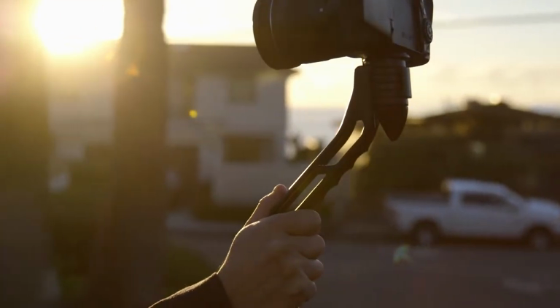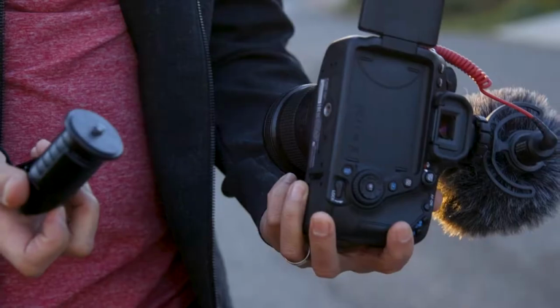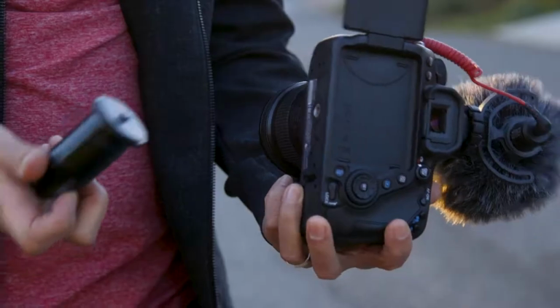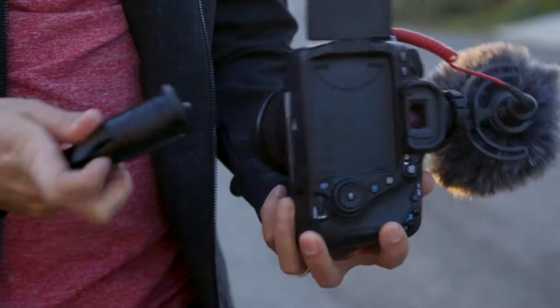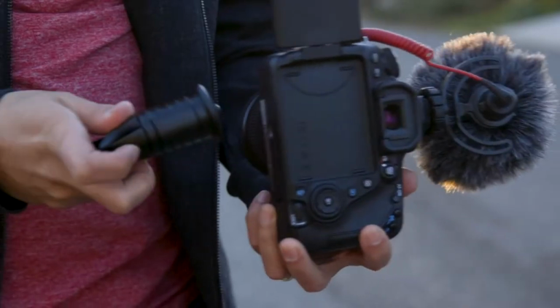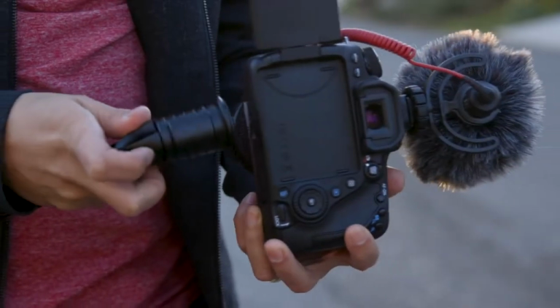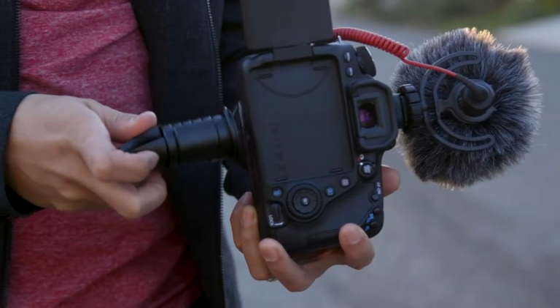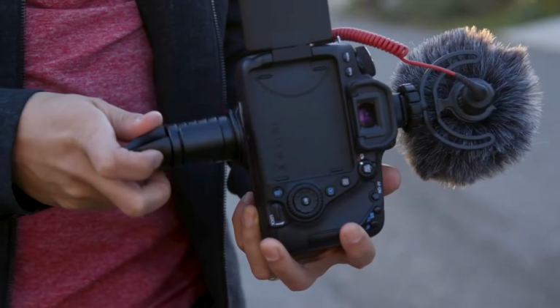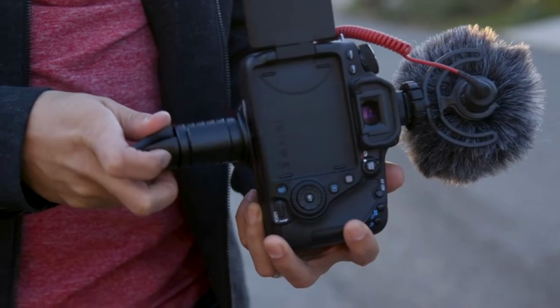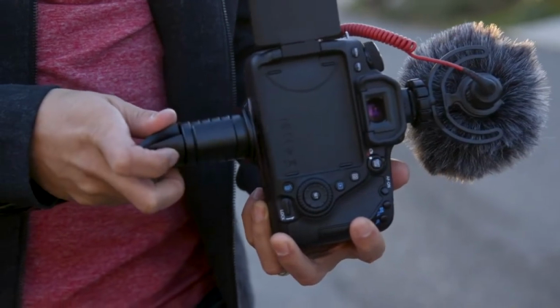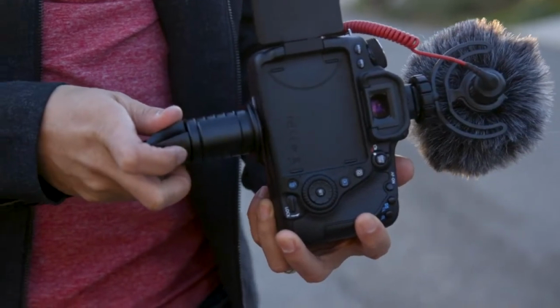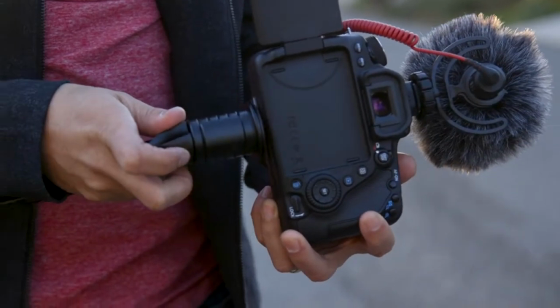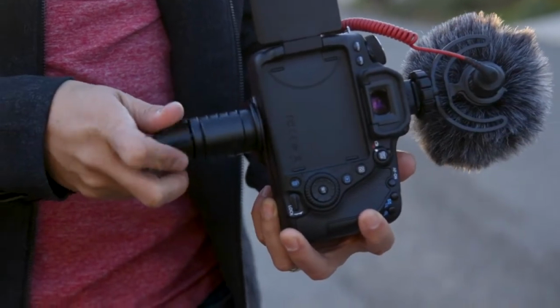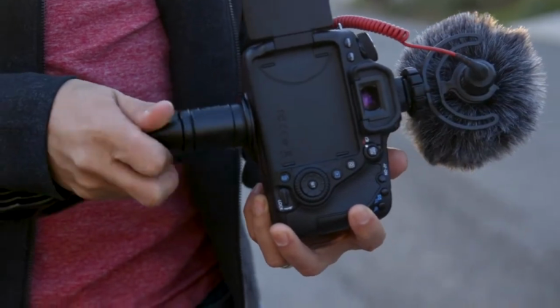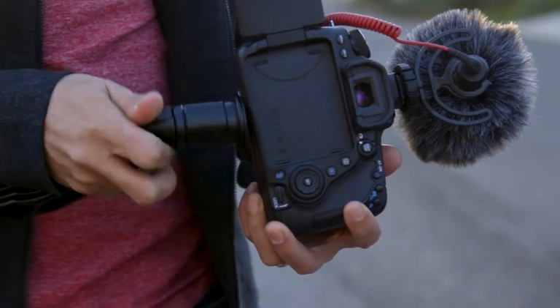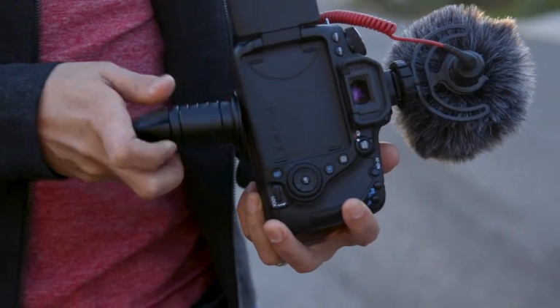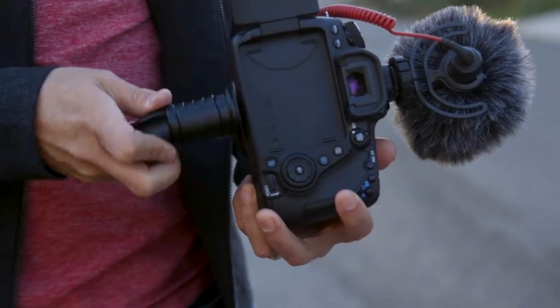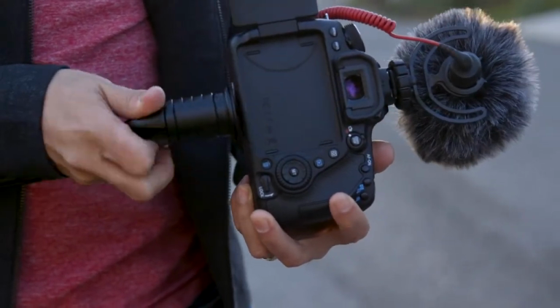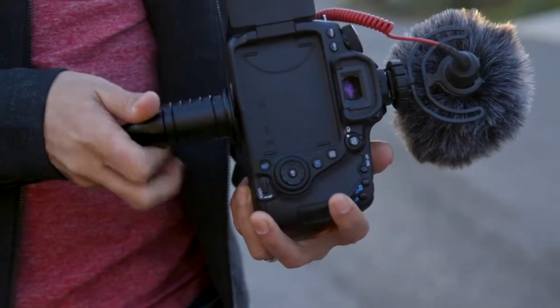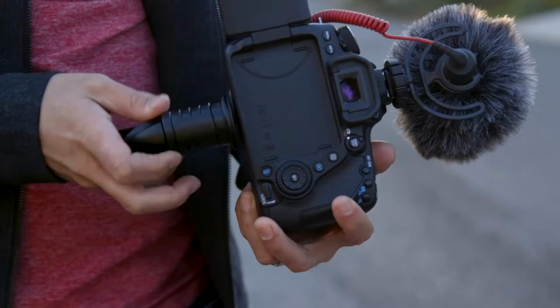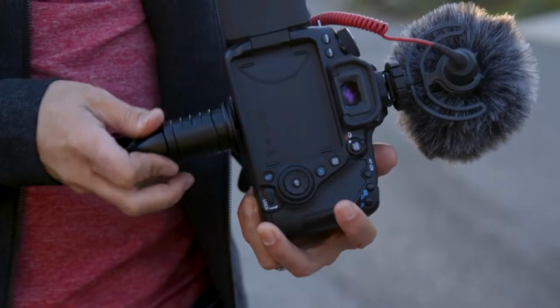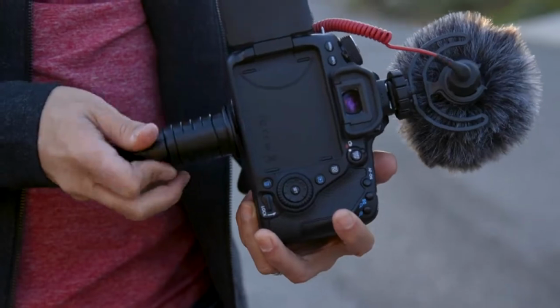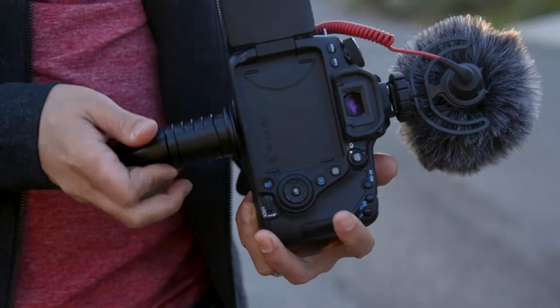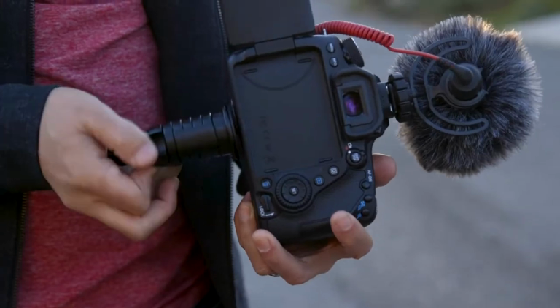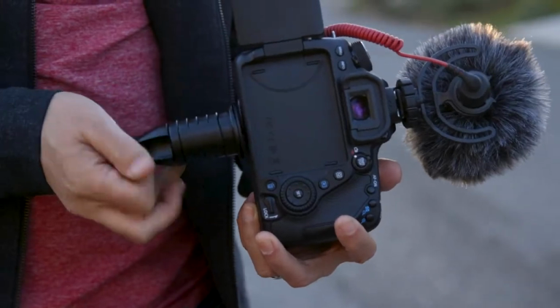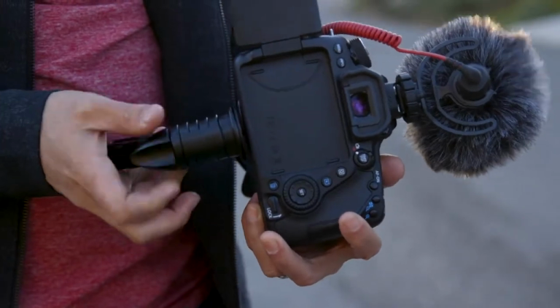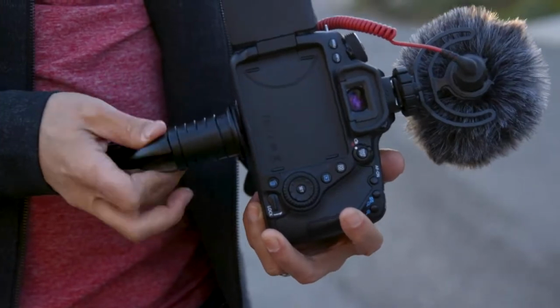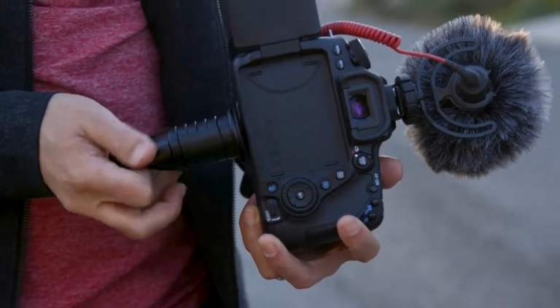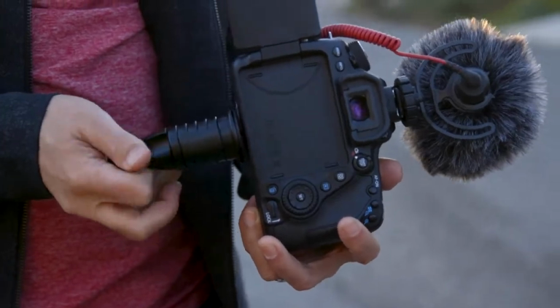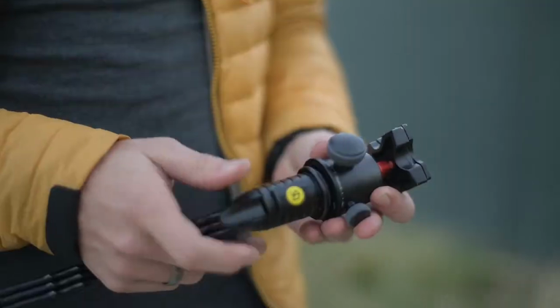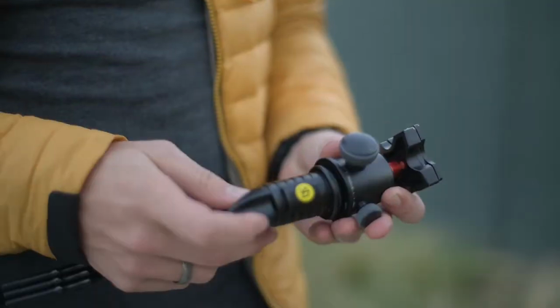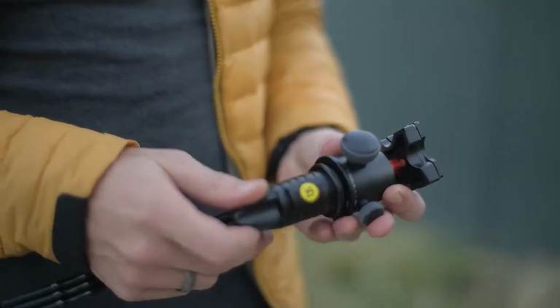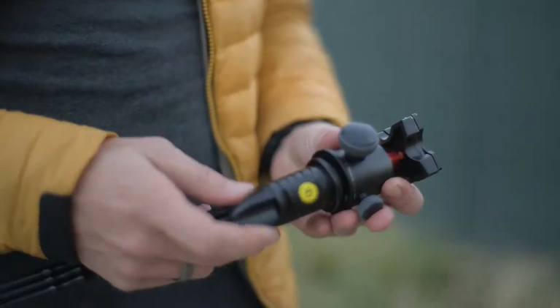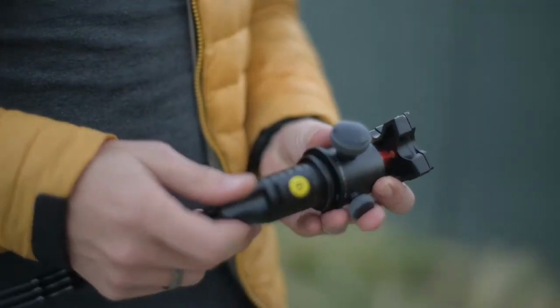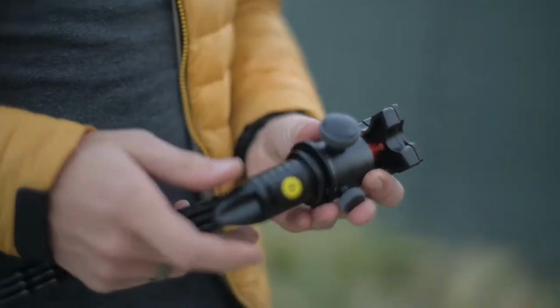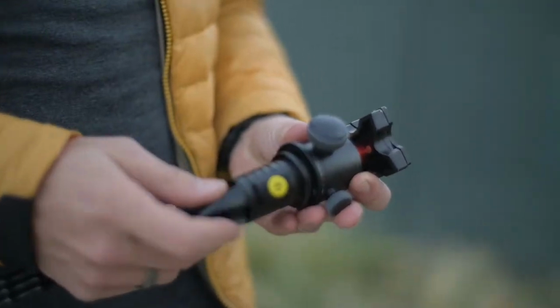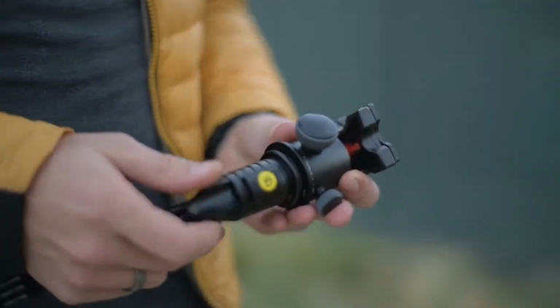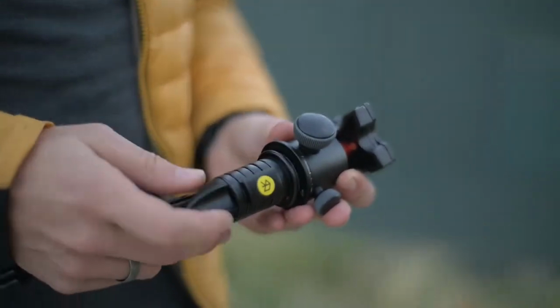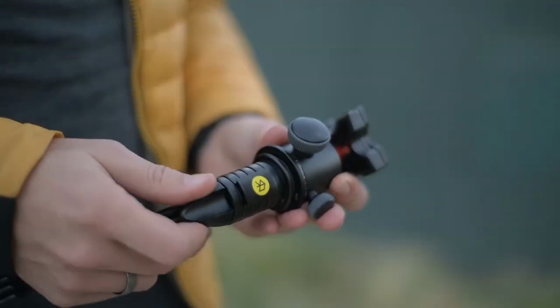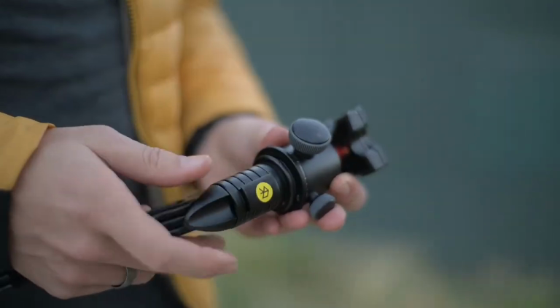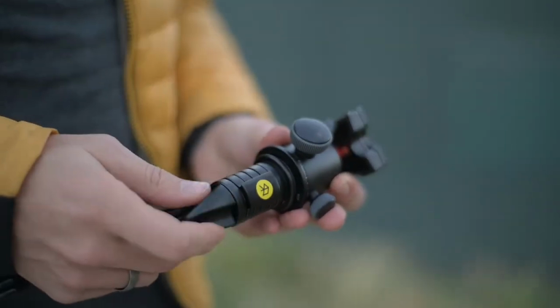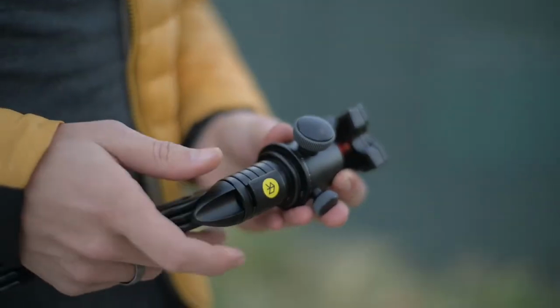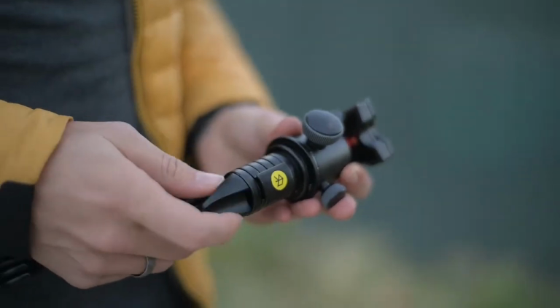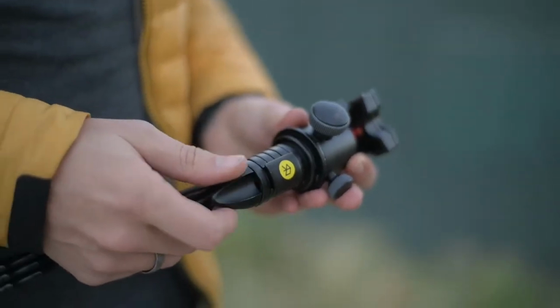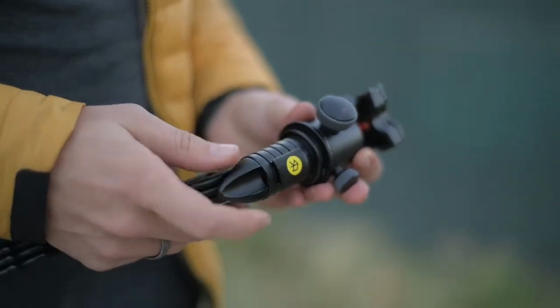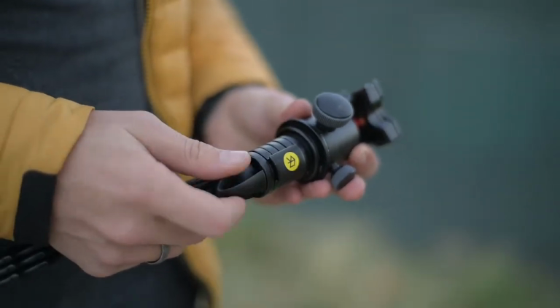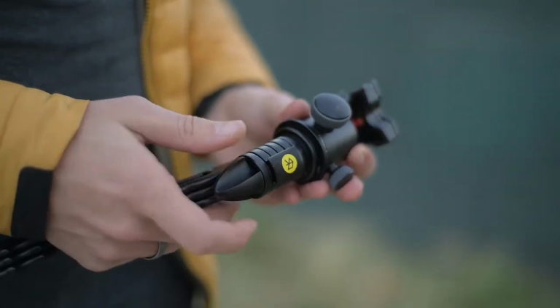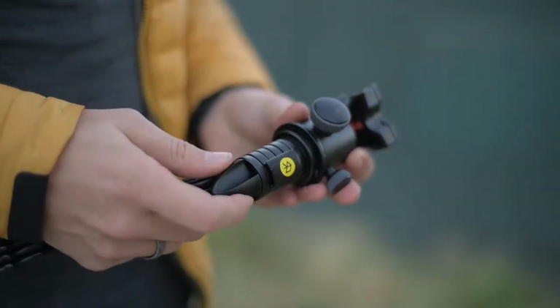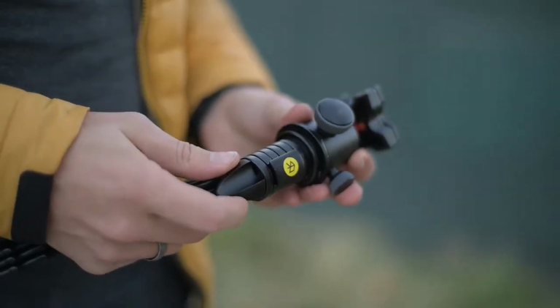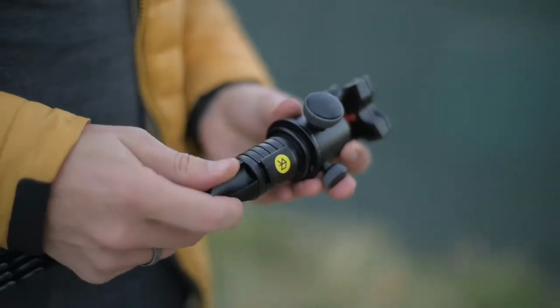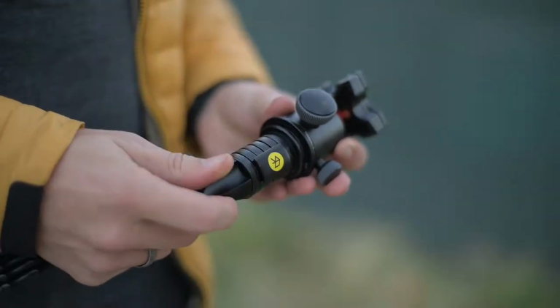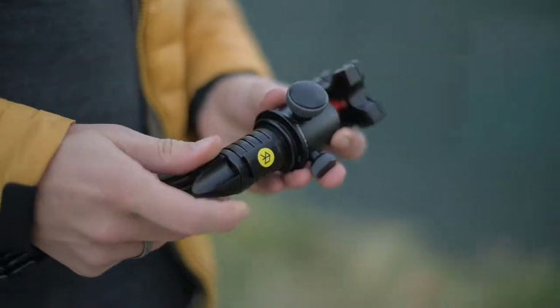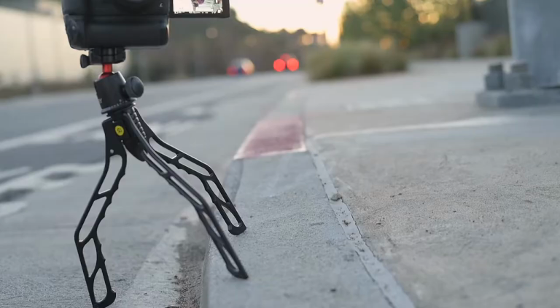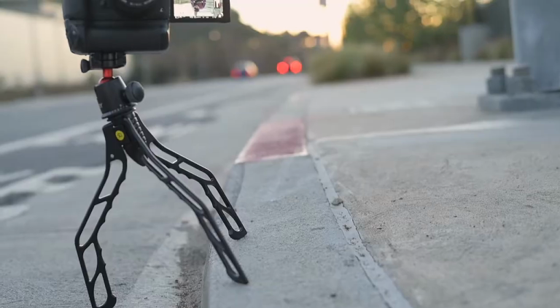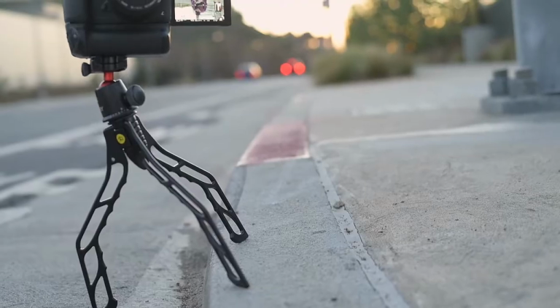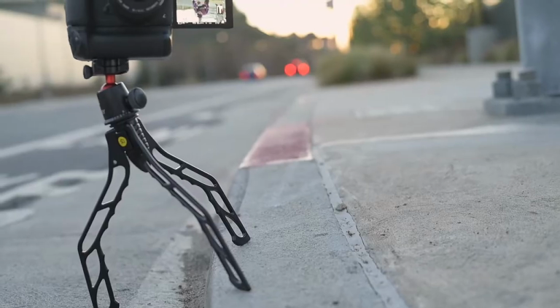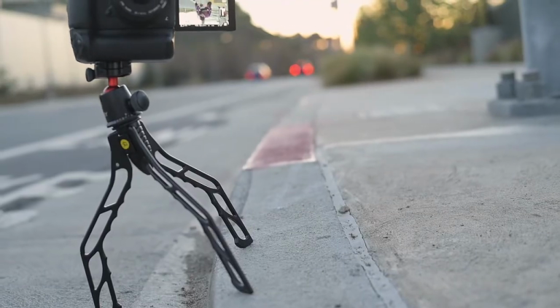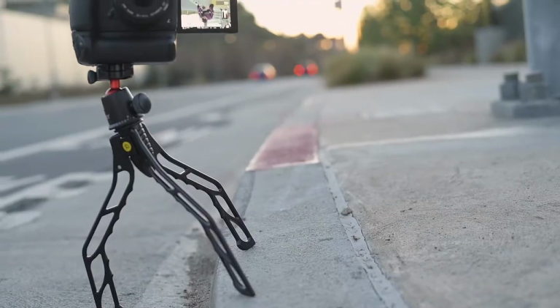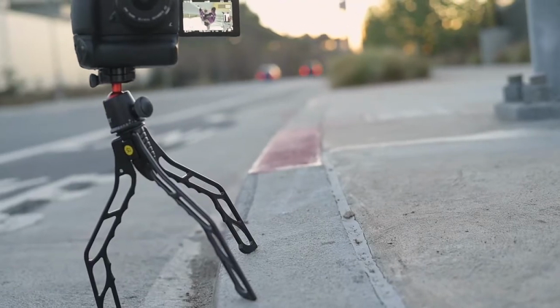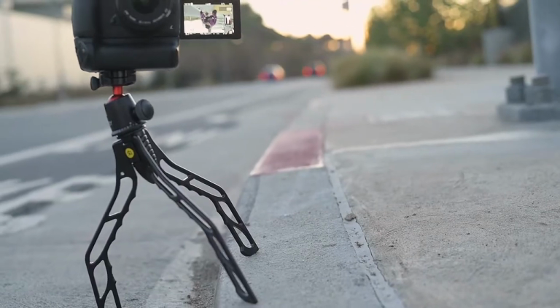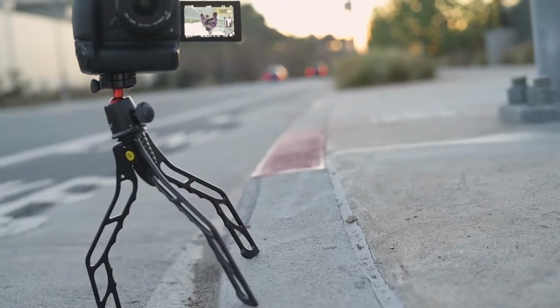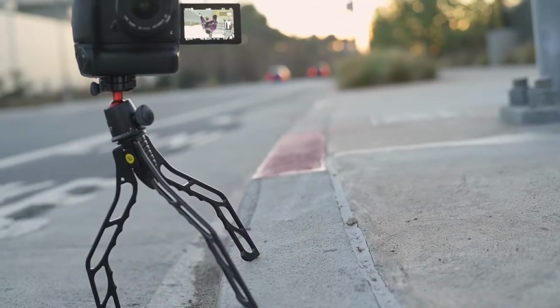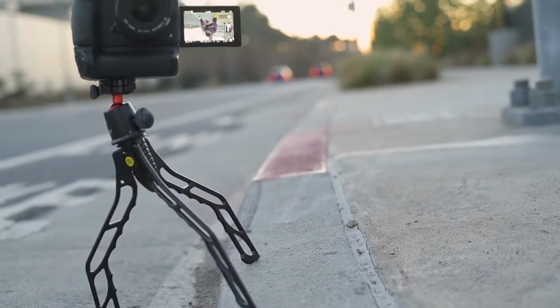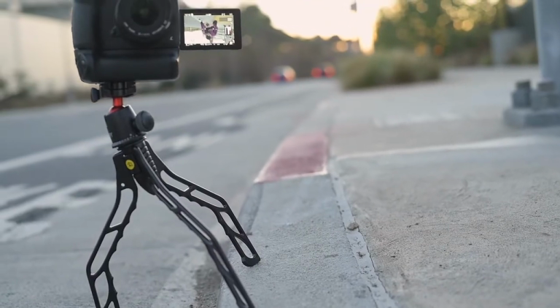Here's how it works. First, attach your camera with the tightening knob. Or, attach any ball head, quick release system, or phone adapter.